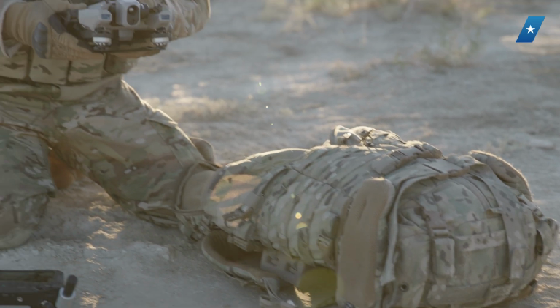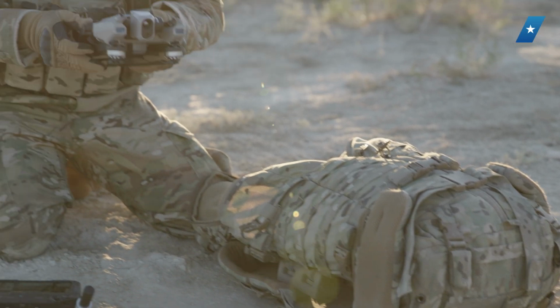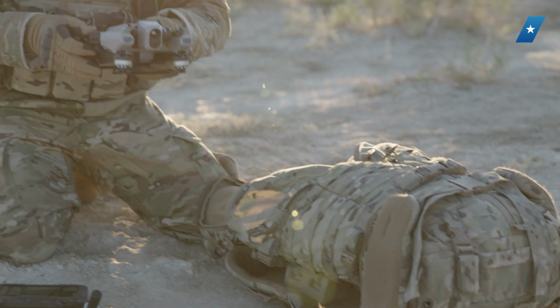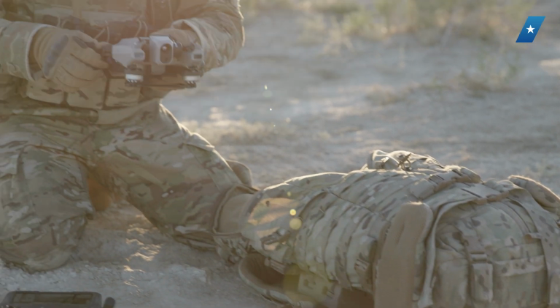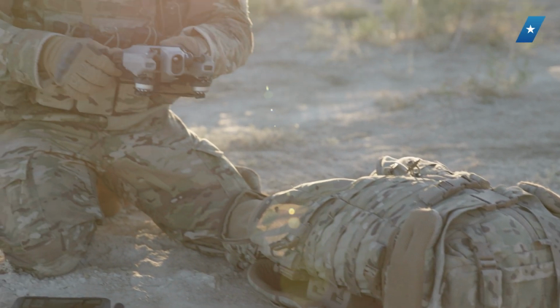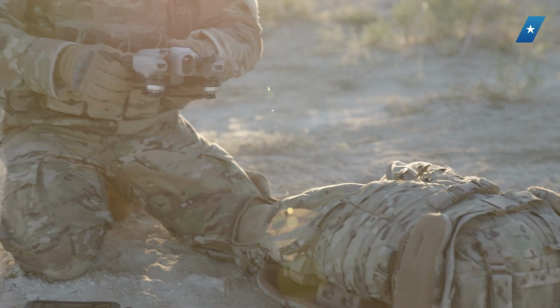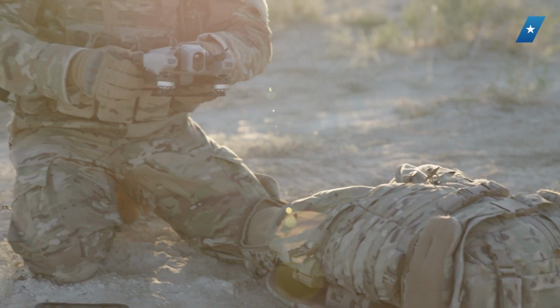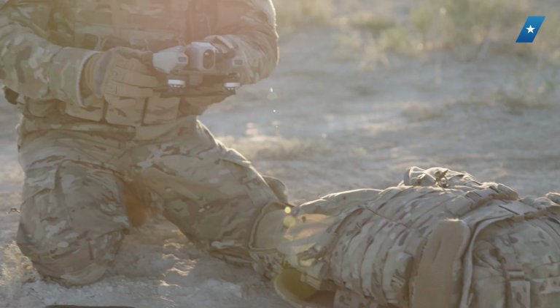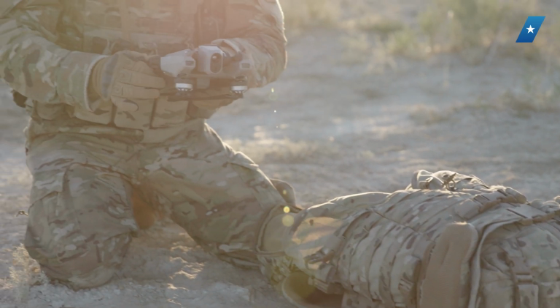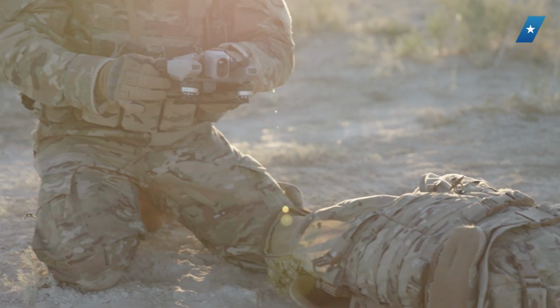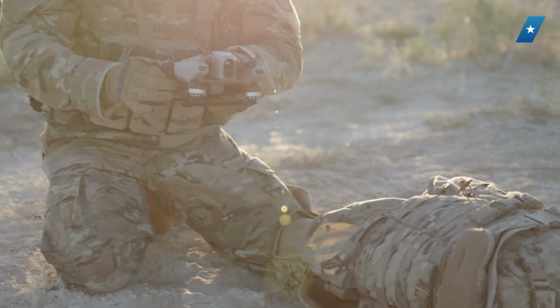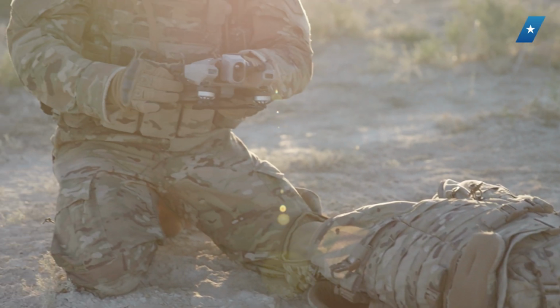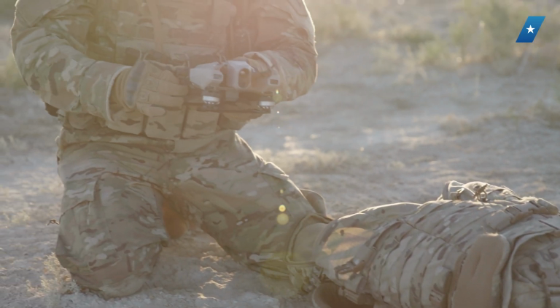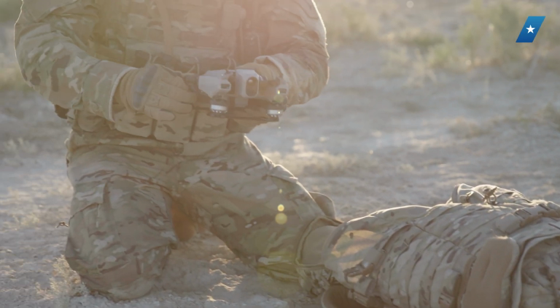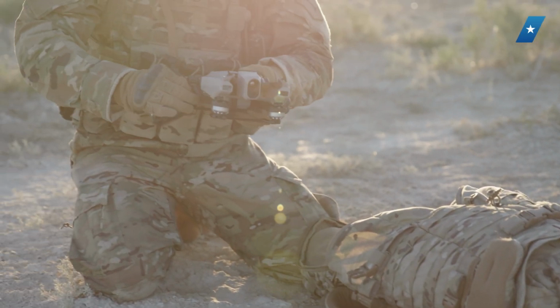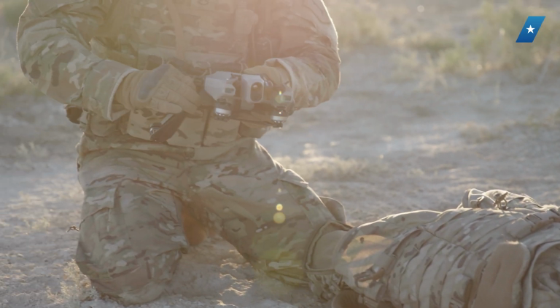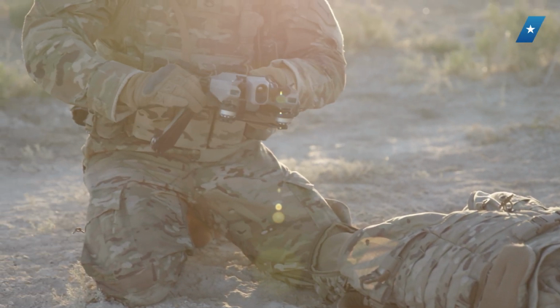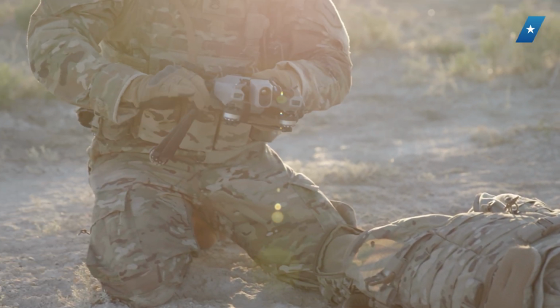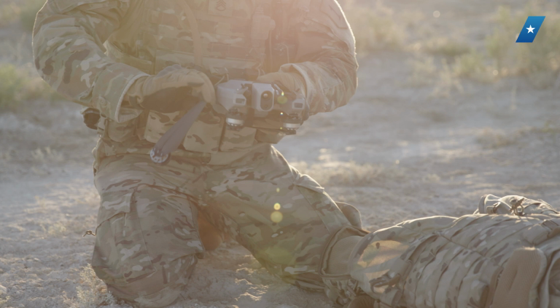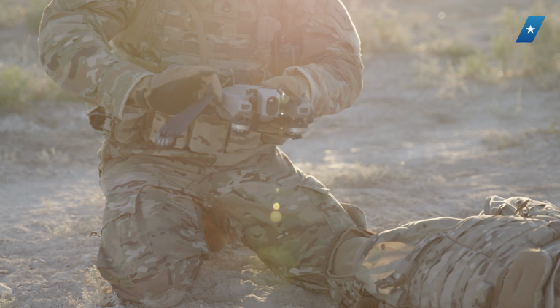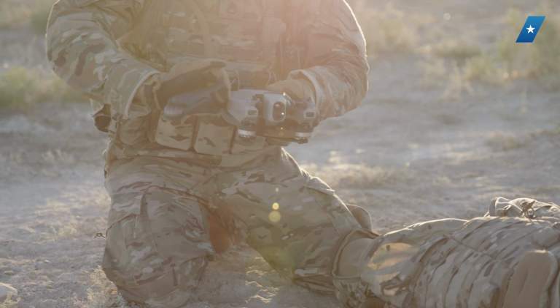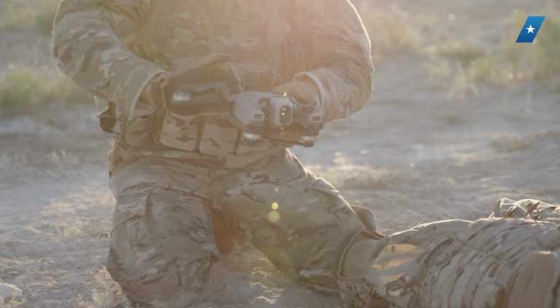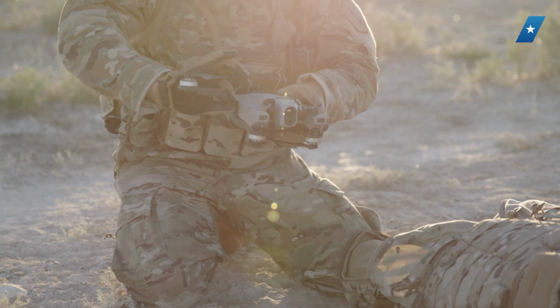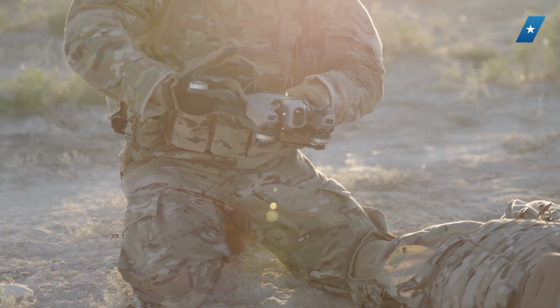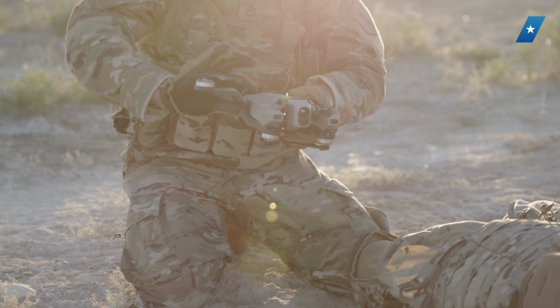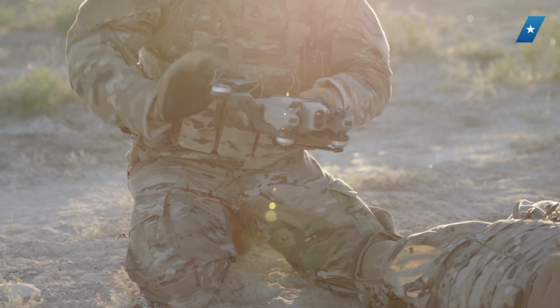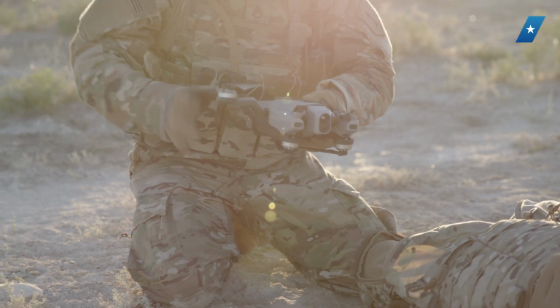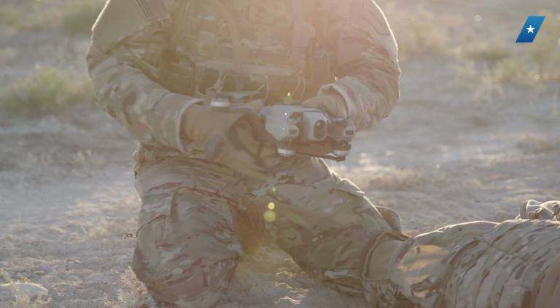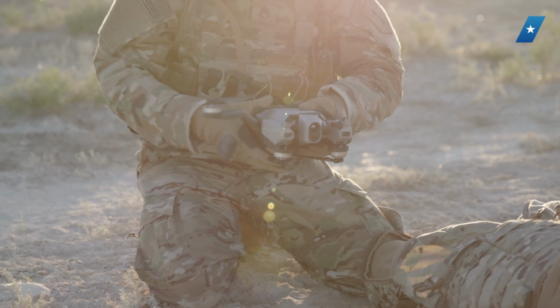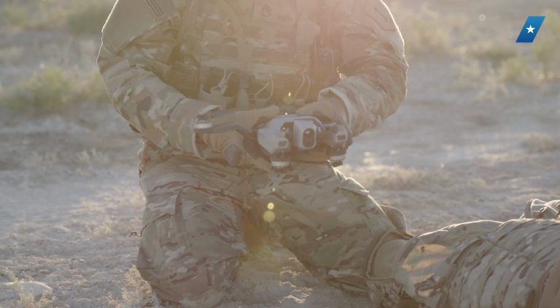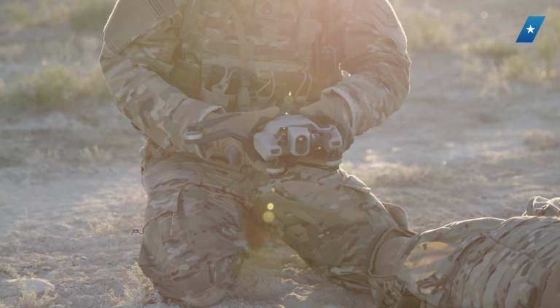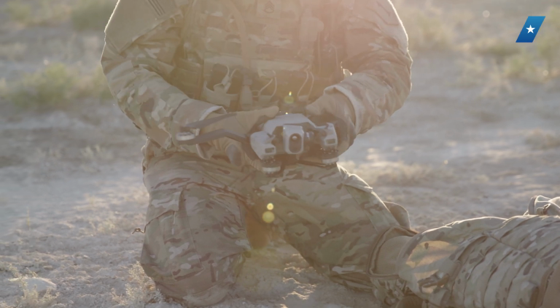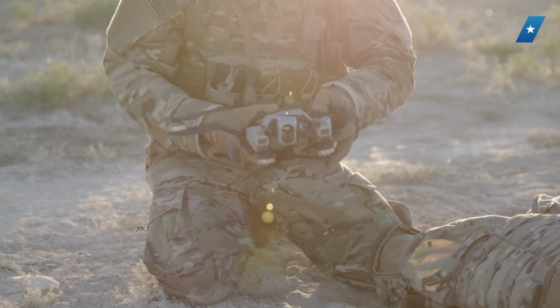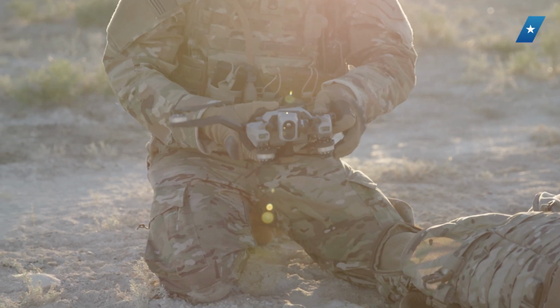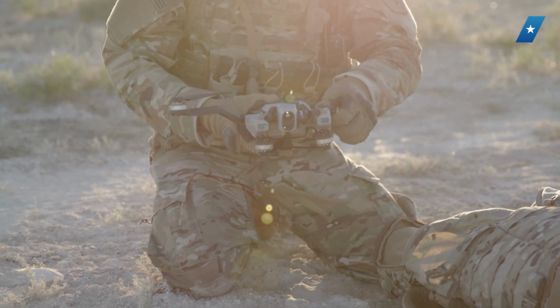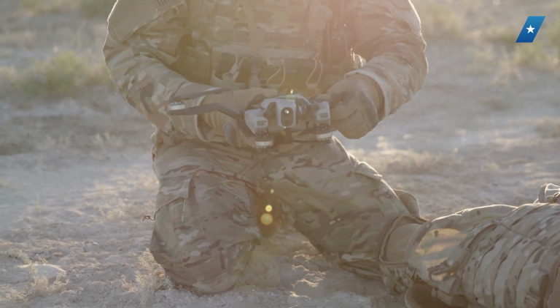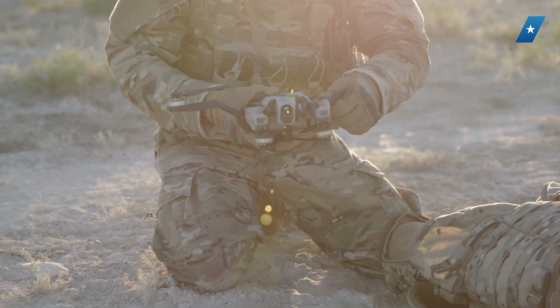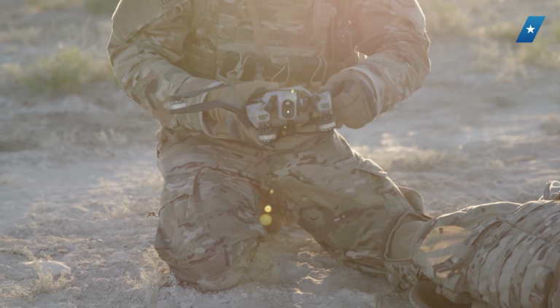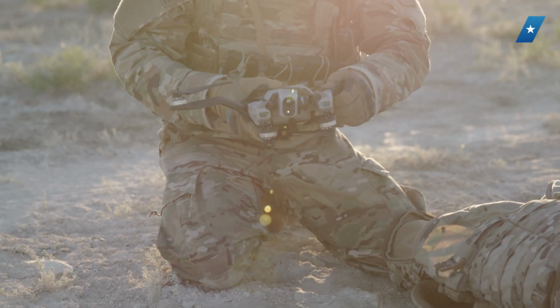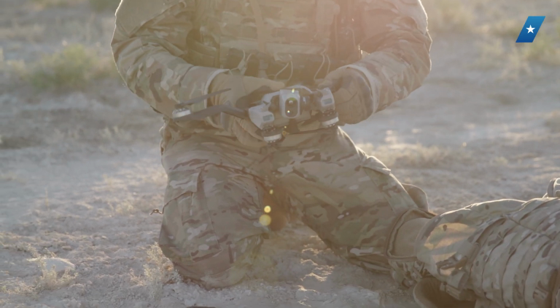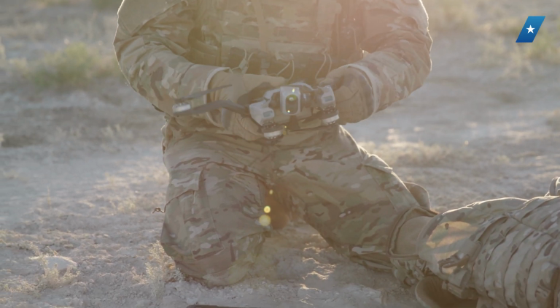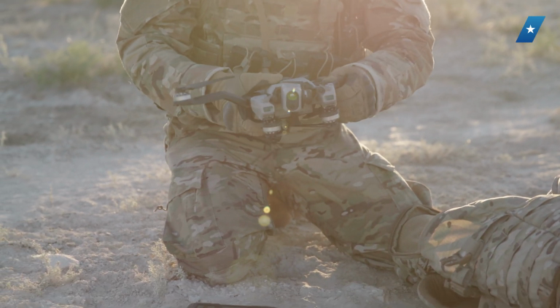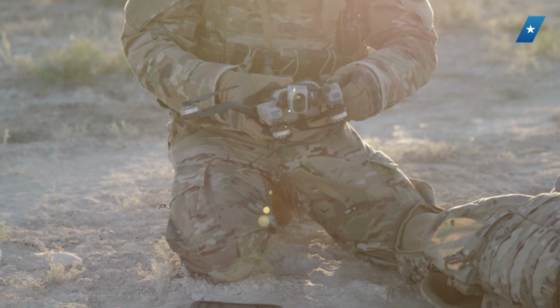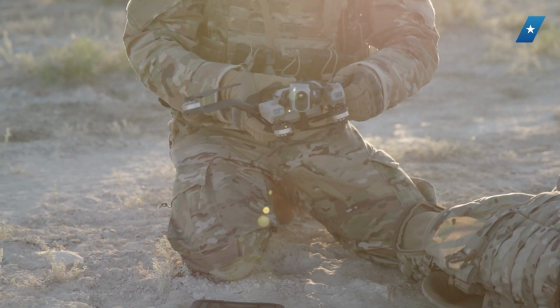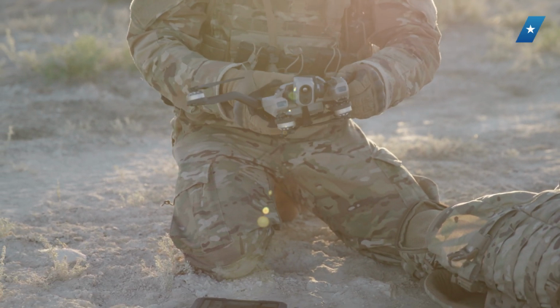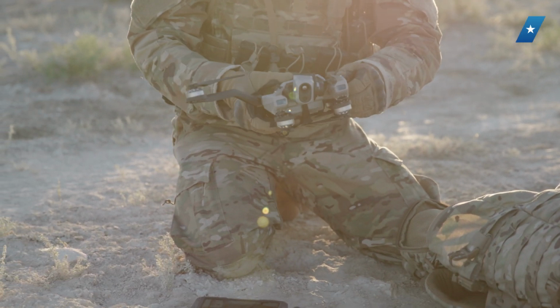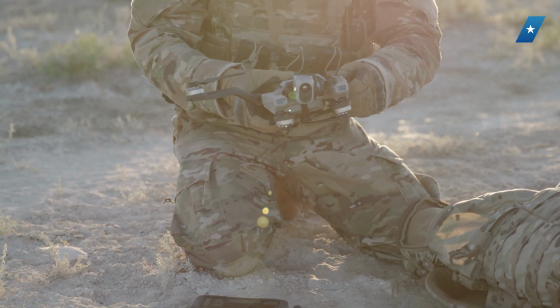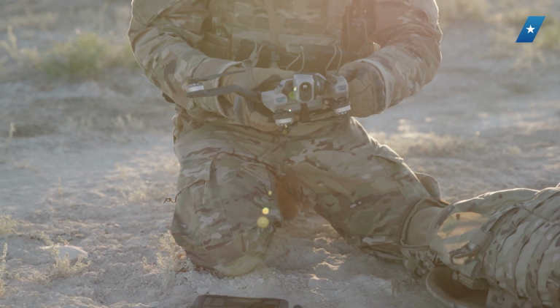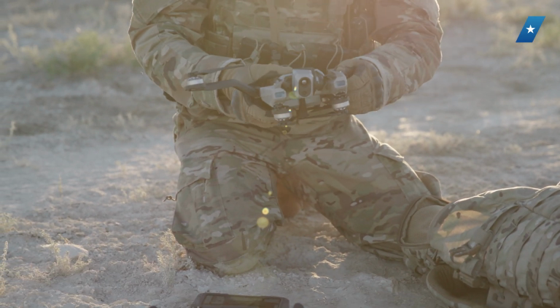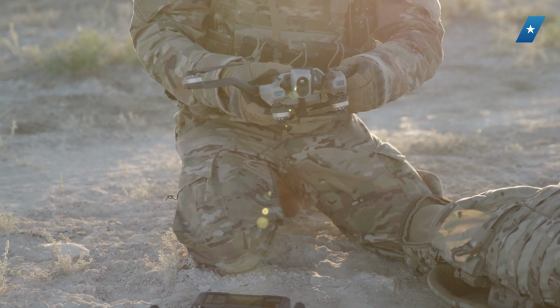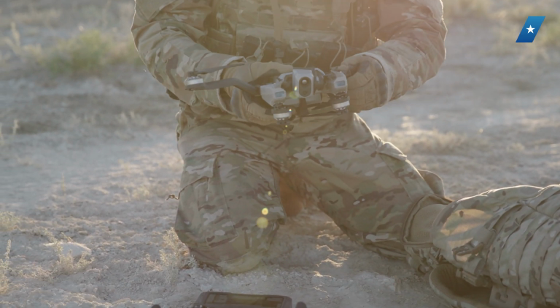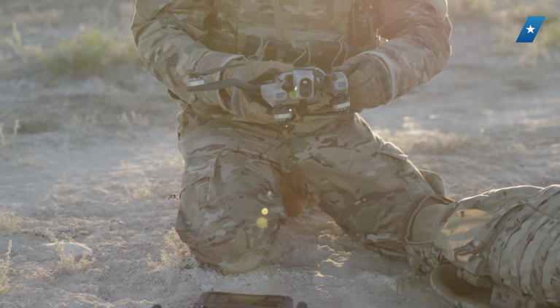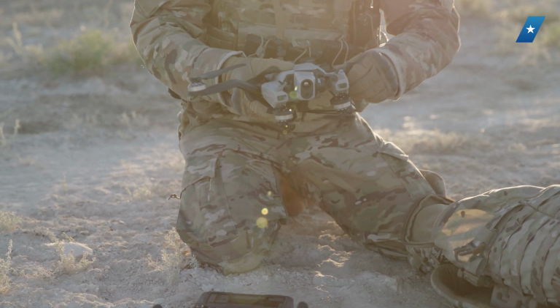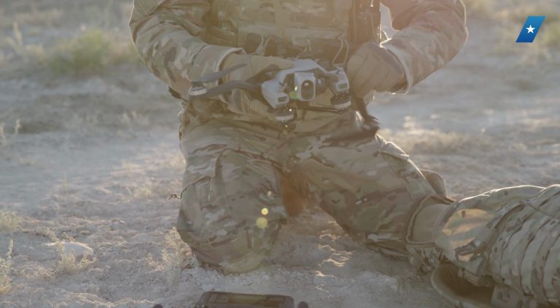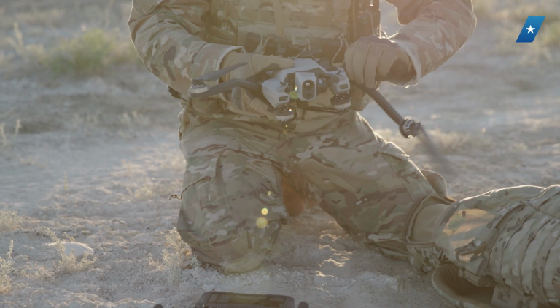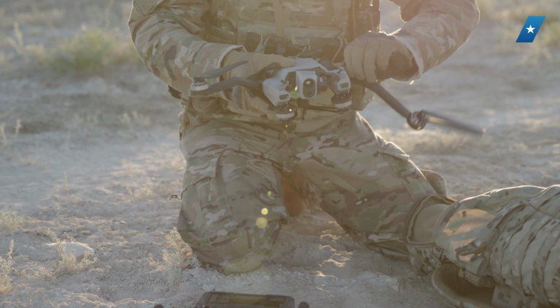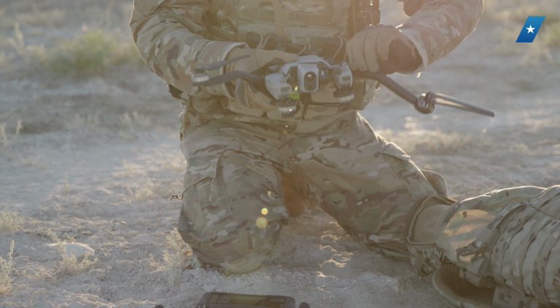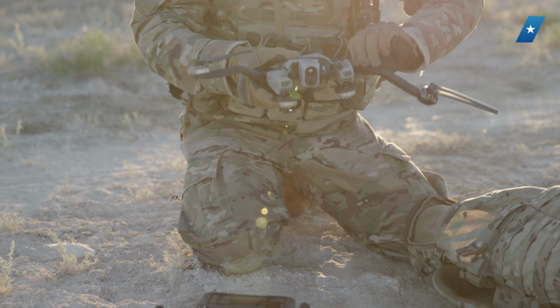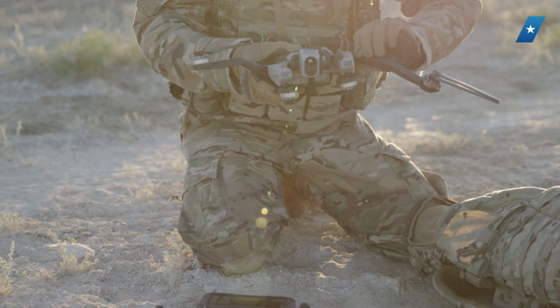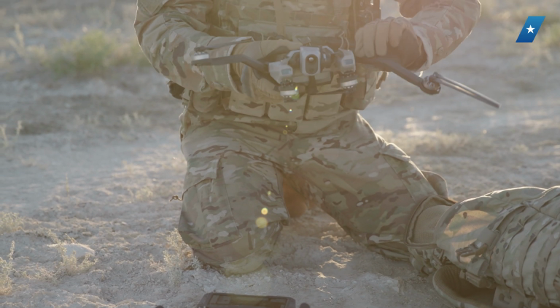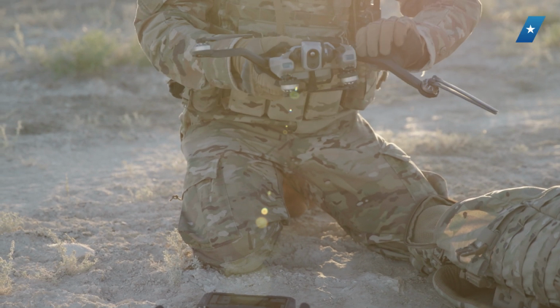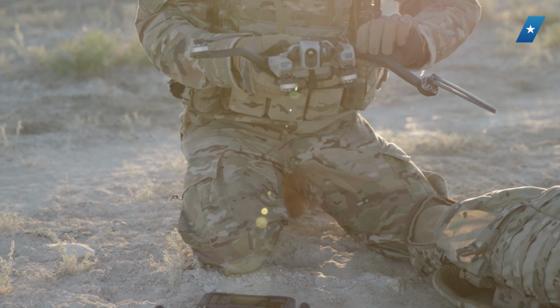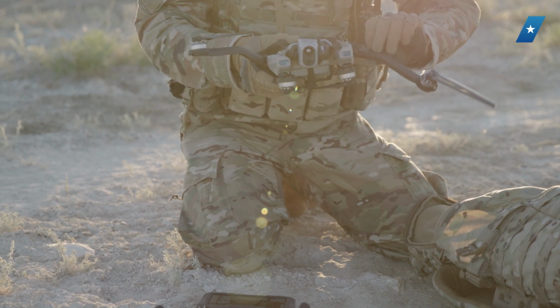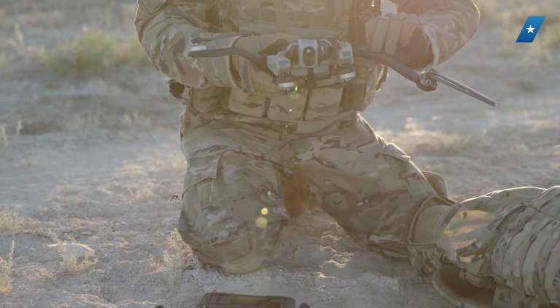the warfighter can repair it themselves — put a new motor arm on it, put a new gimbal assembly on it. They don't have to ship it back to us, which keeps them back out in the fight.